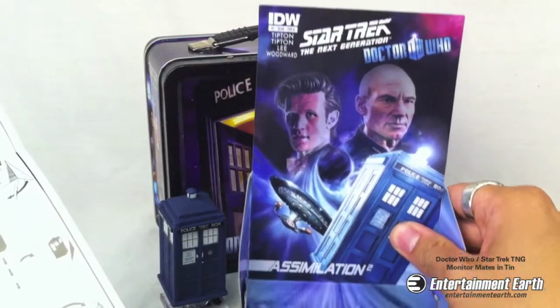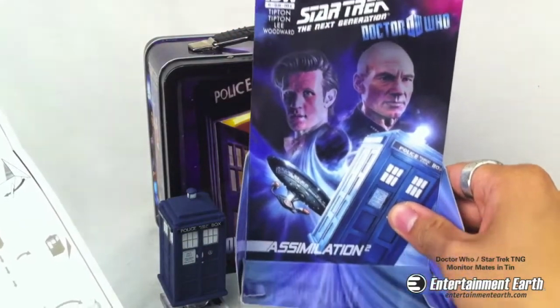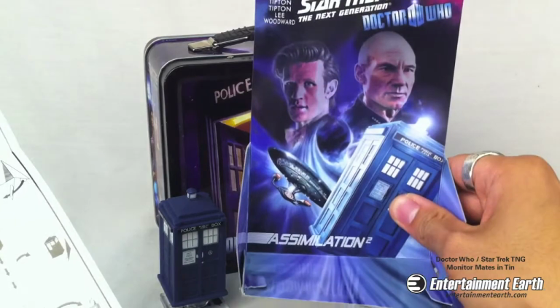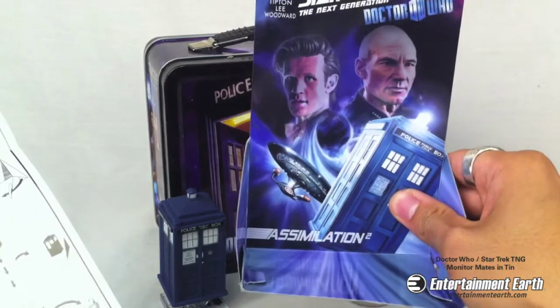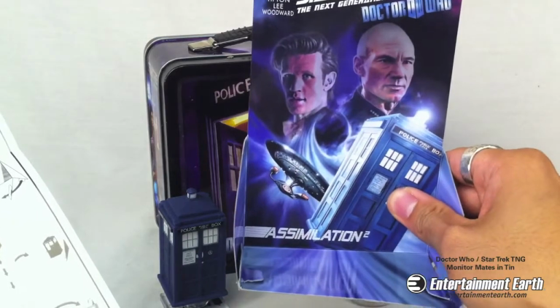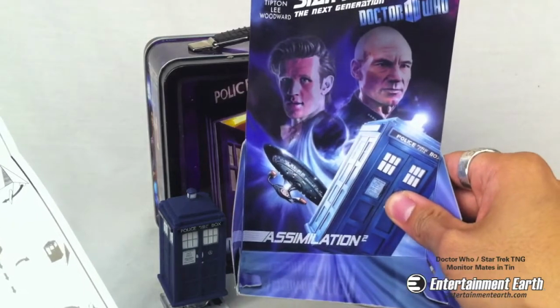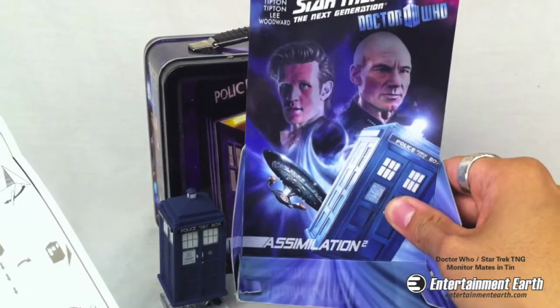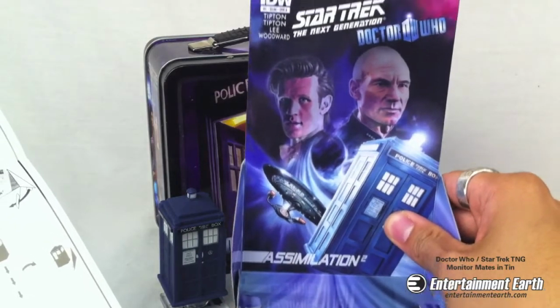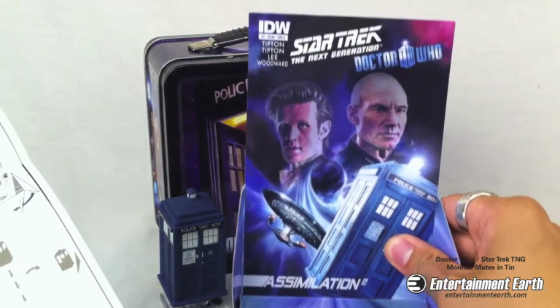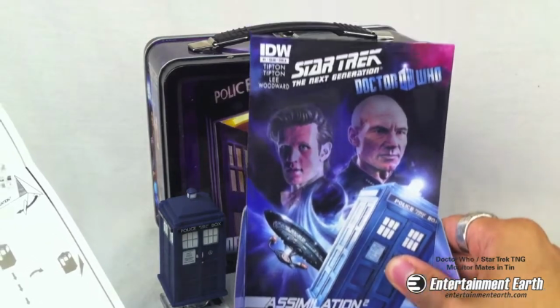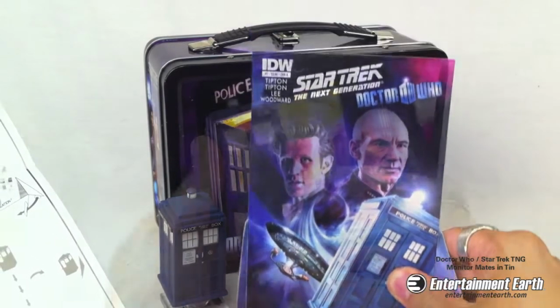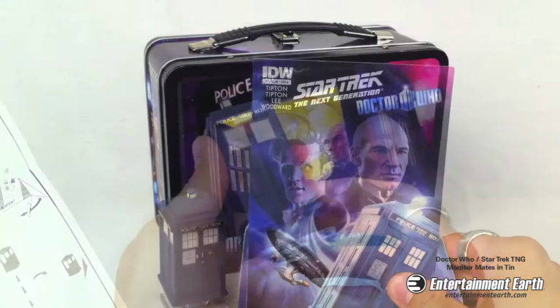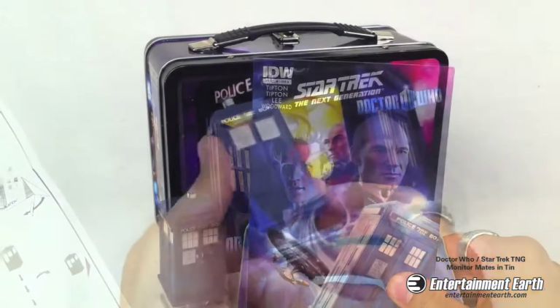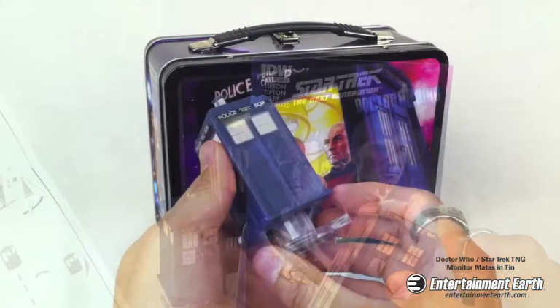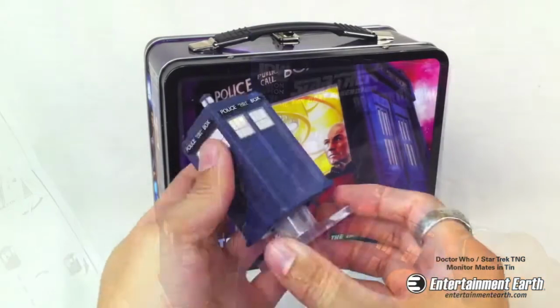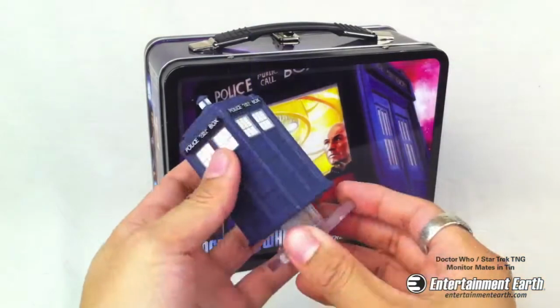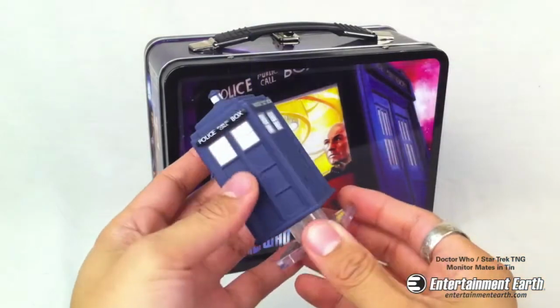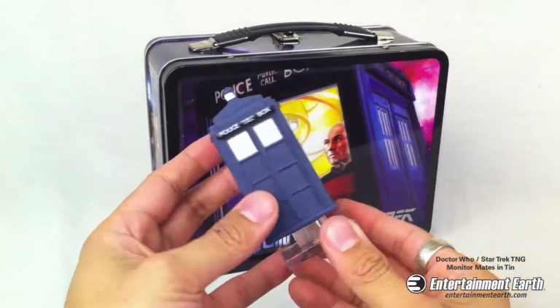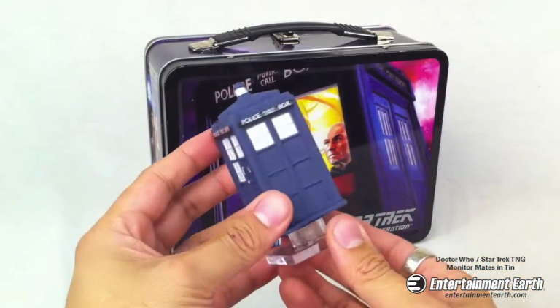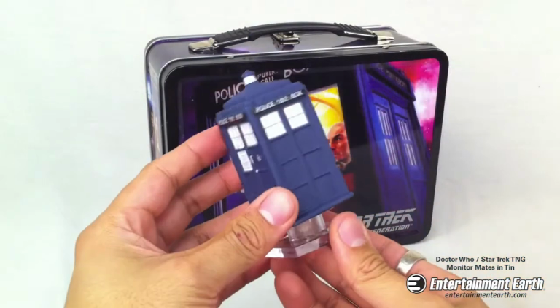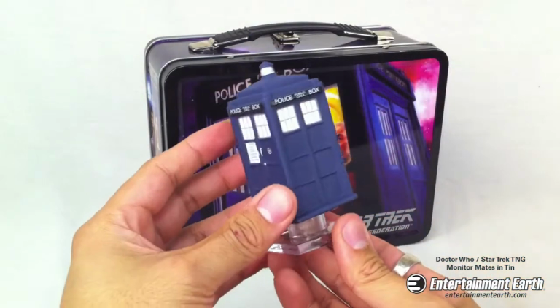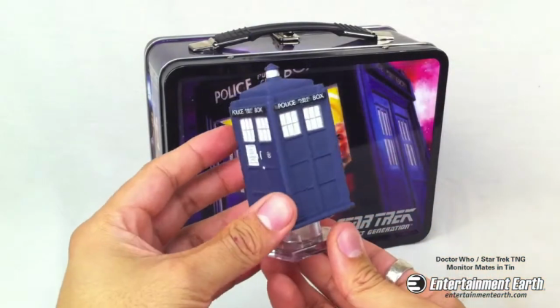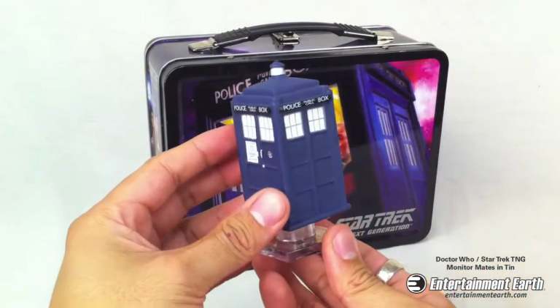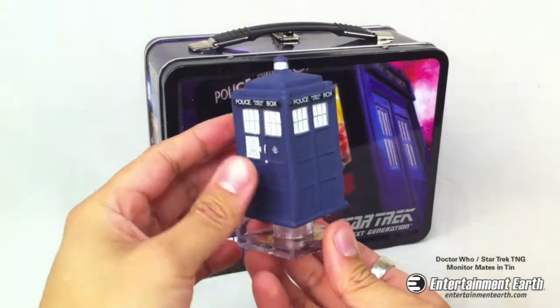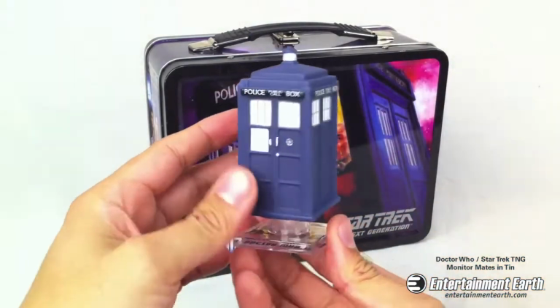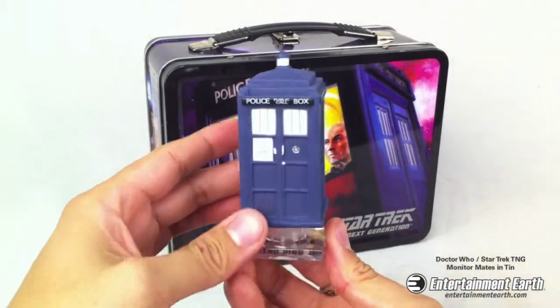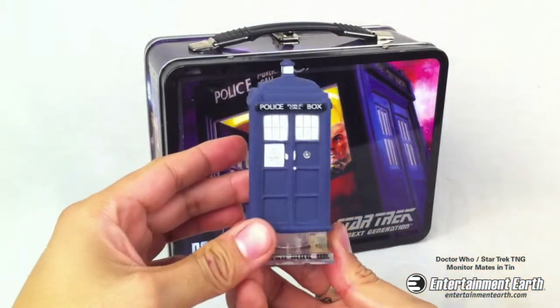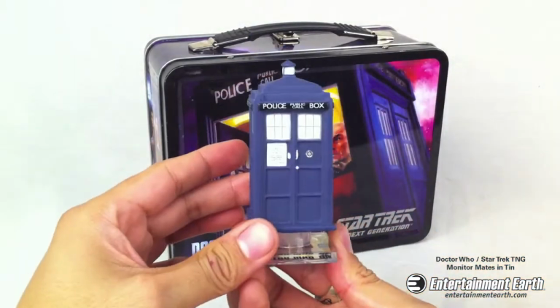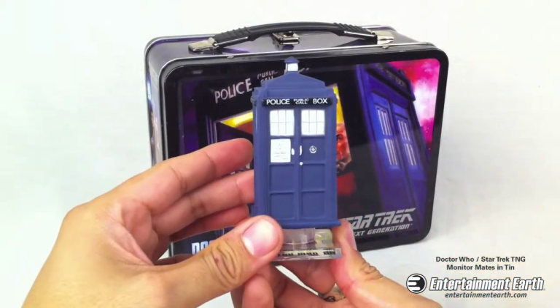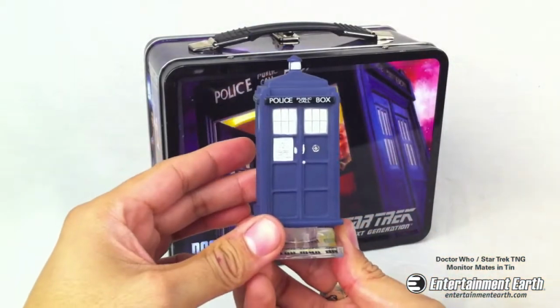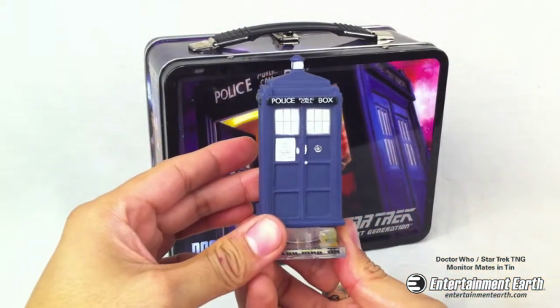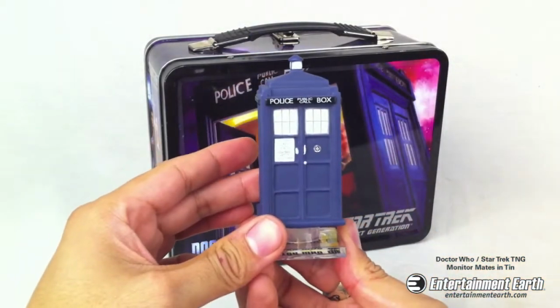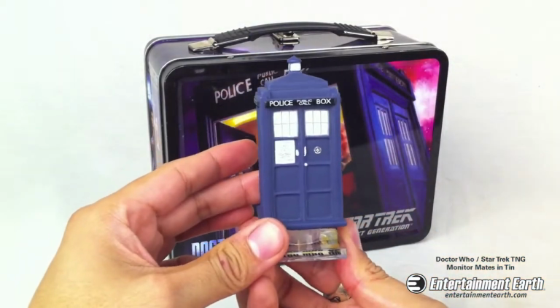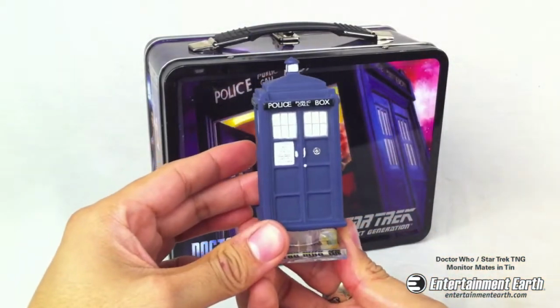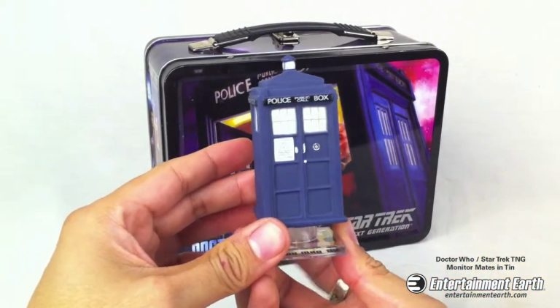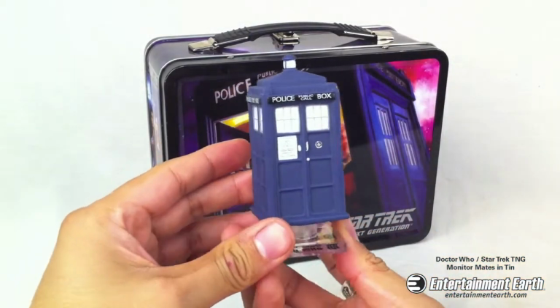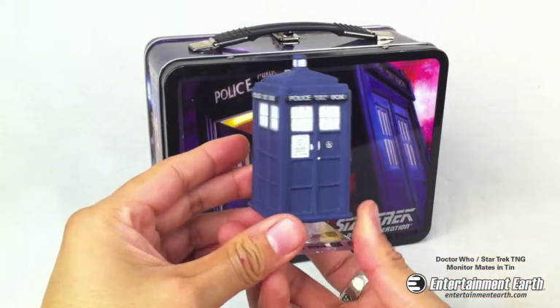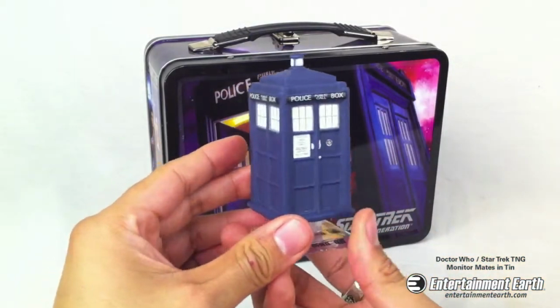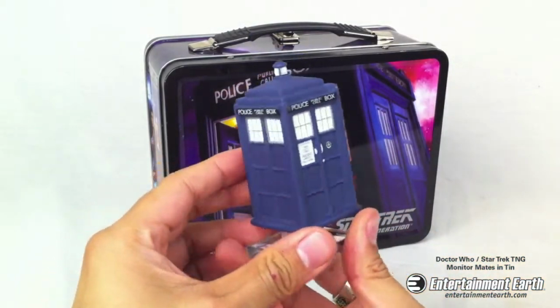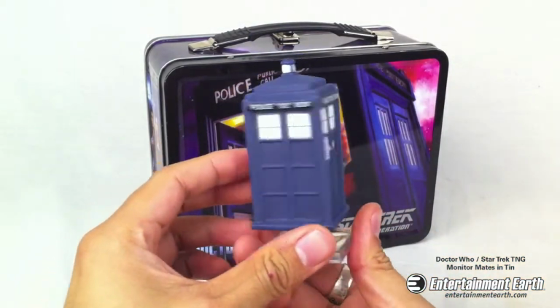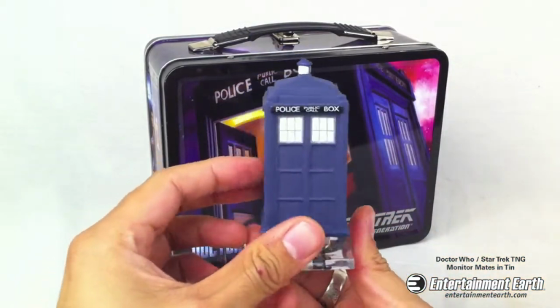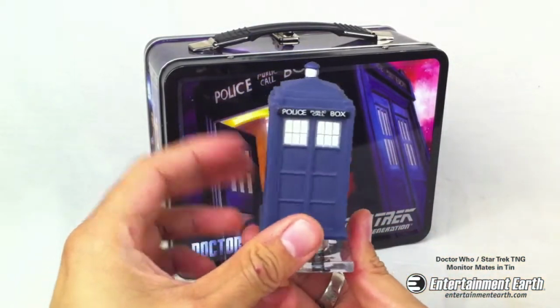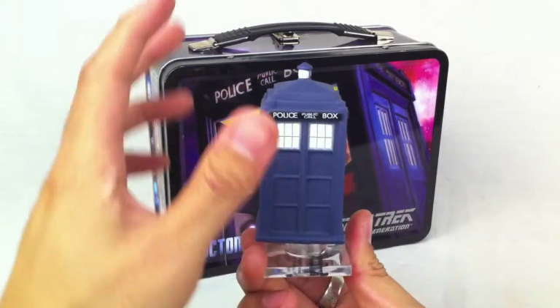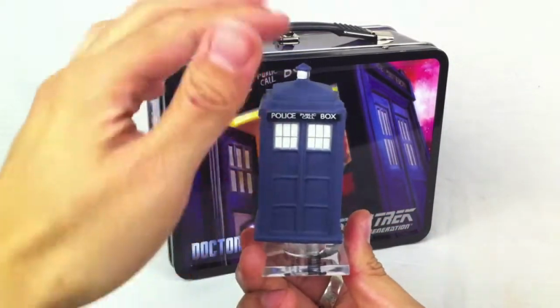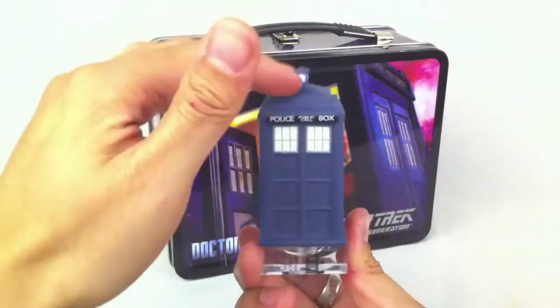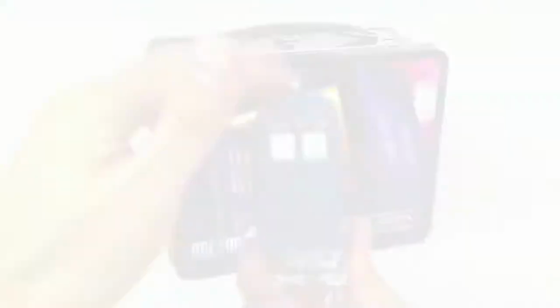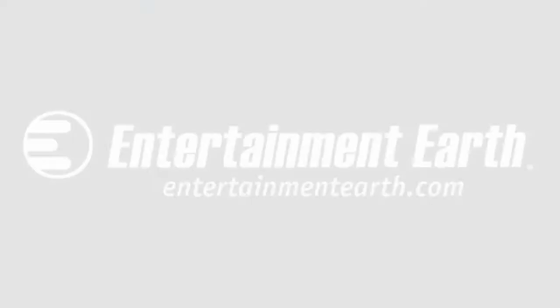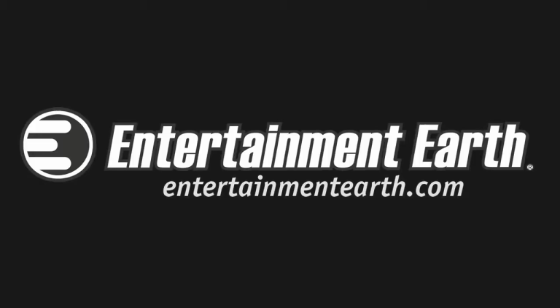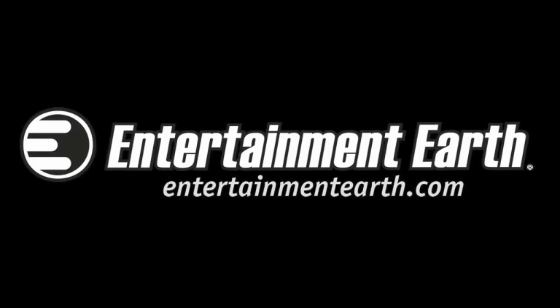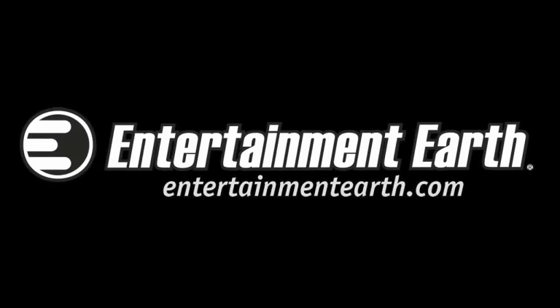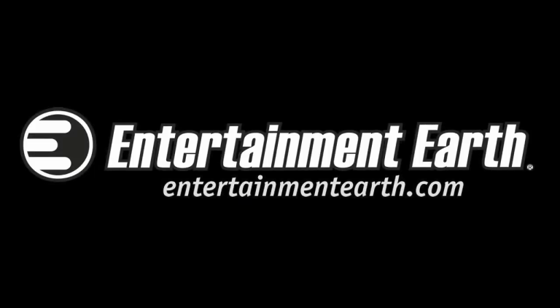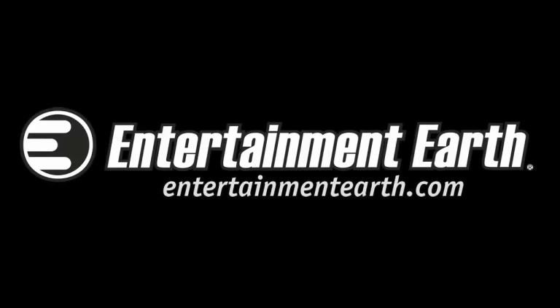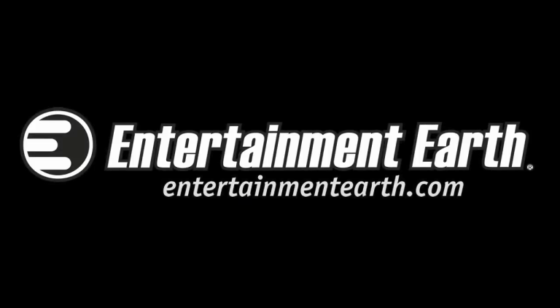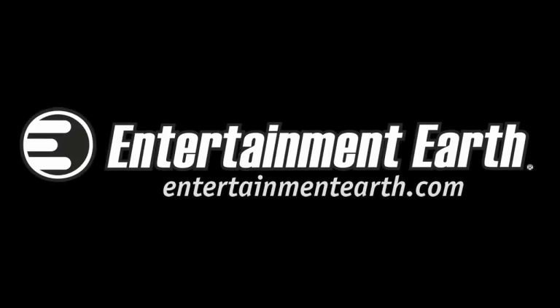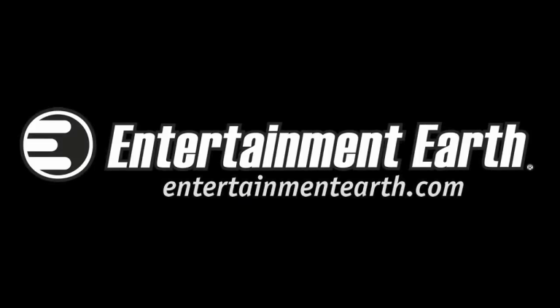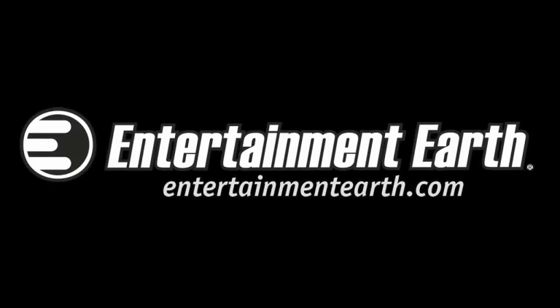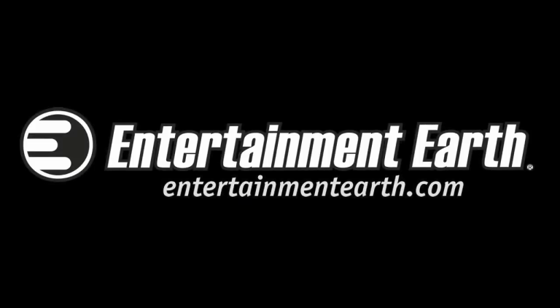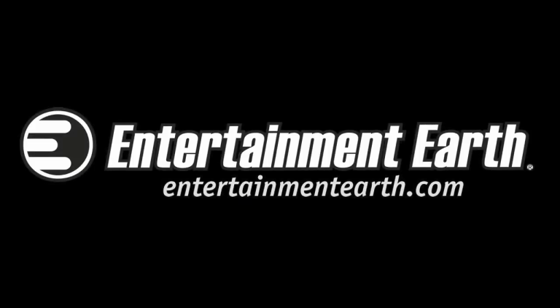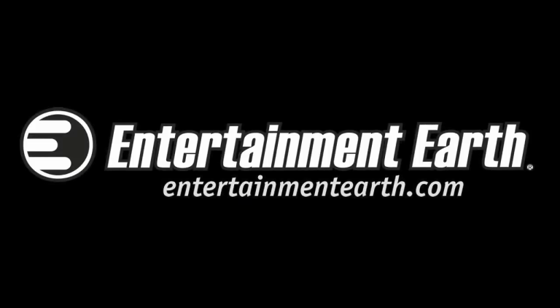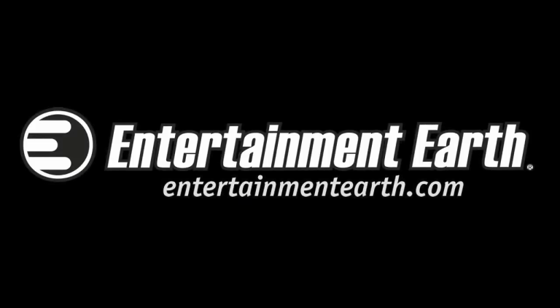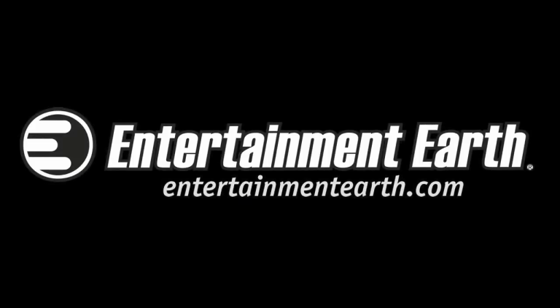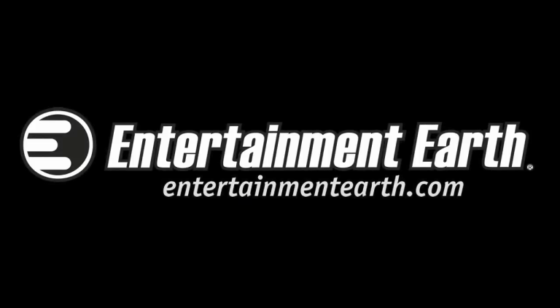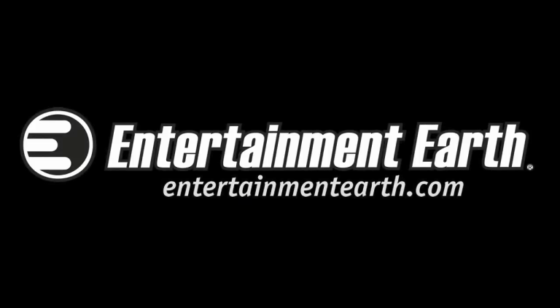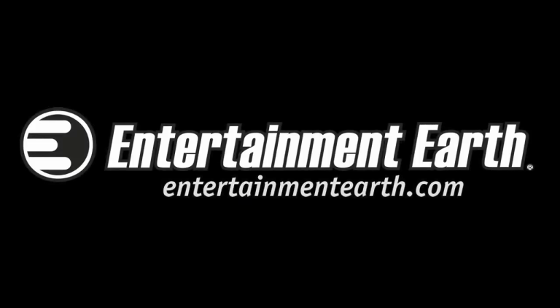Order your Star Trek Doctor Who Tin with Monitor Mates today at ShopEntertainmentEarth.com.